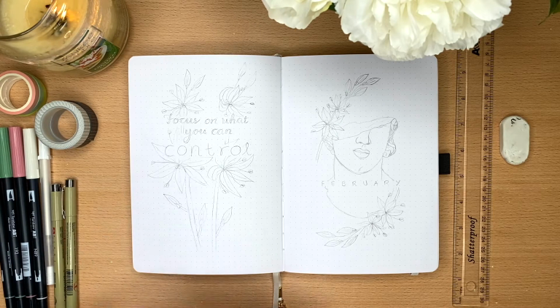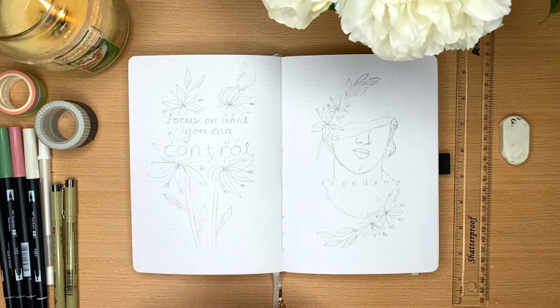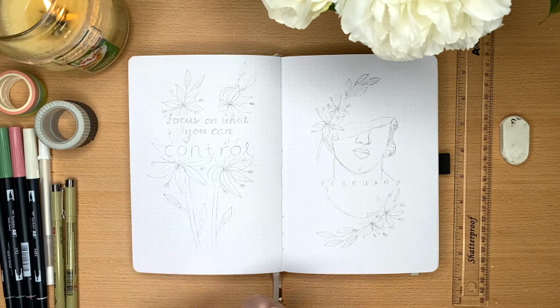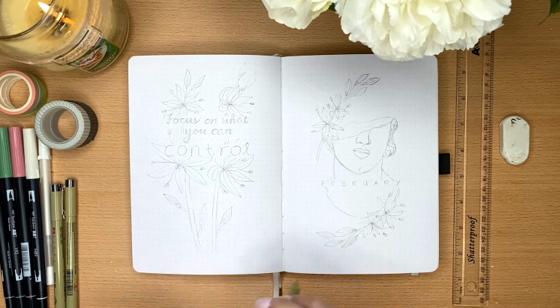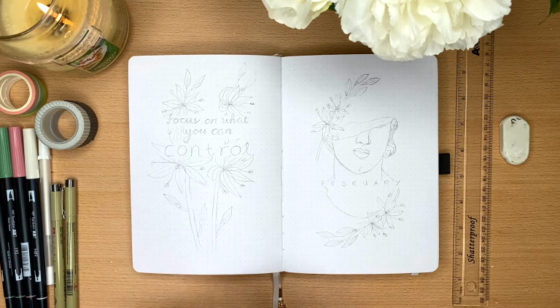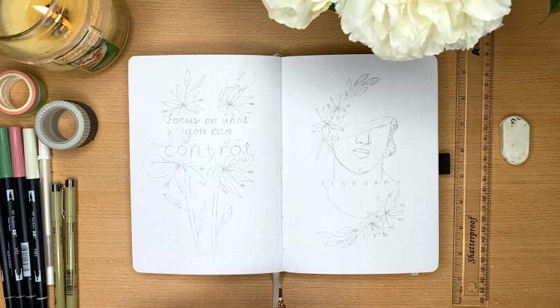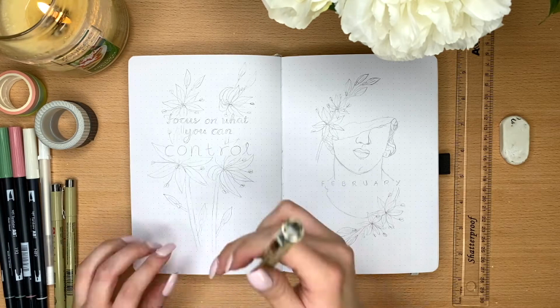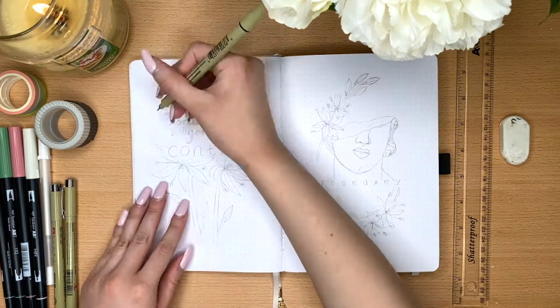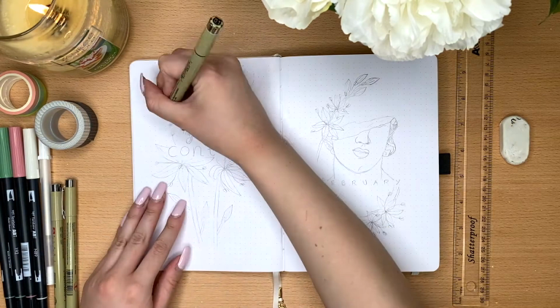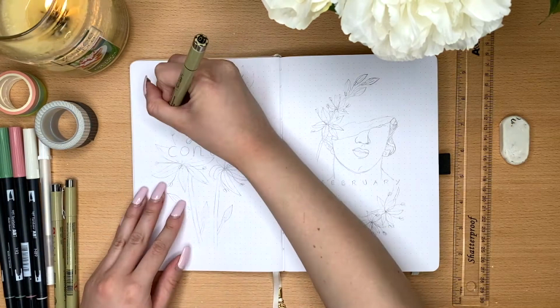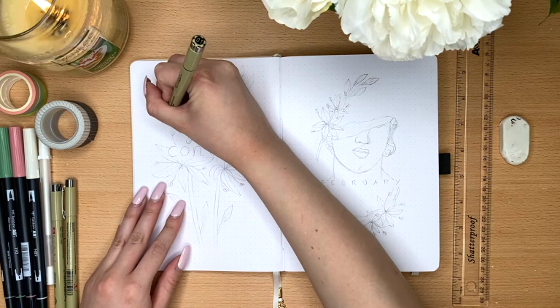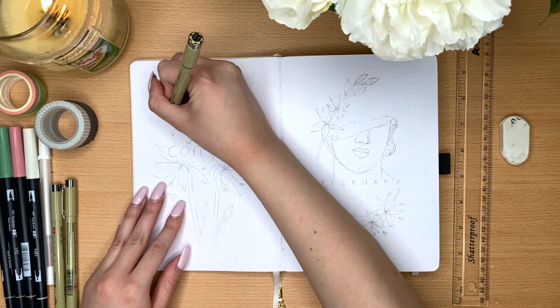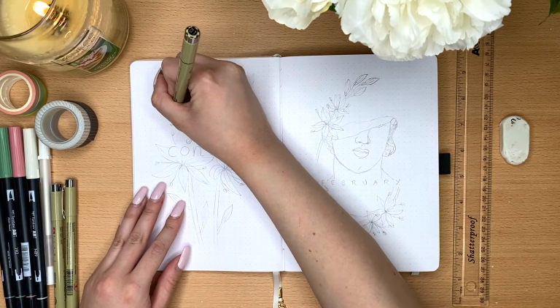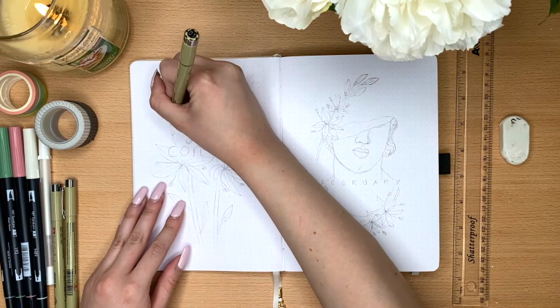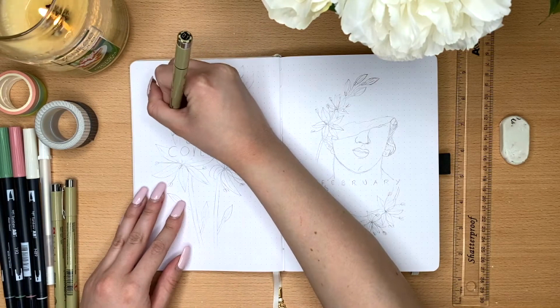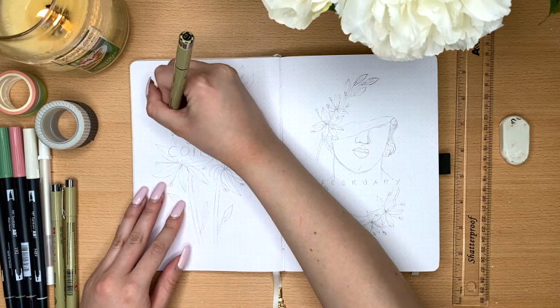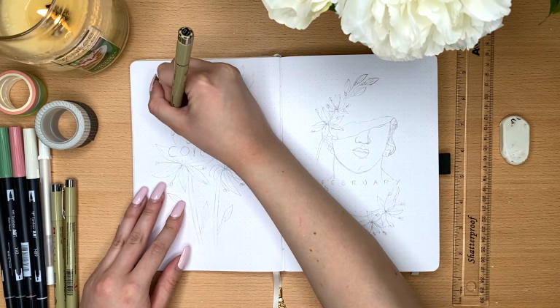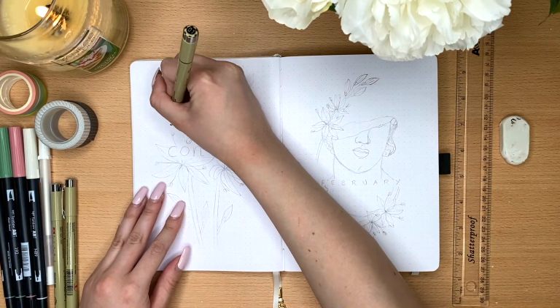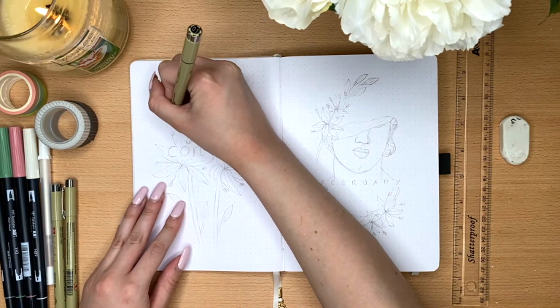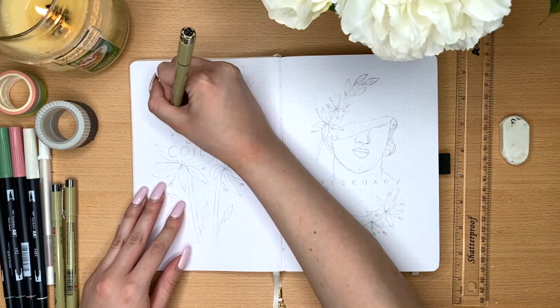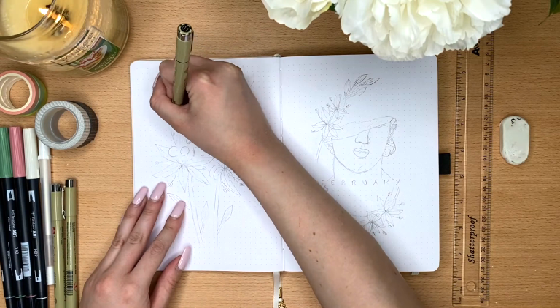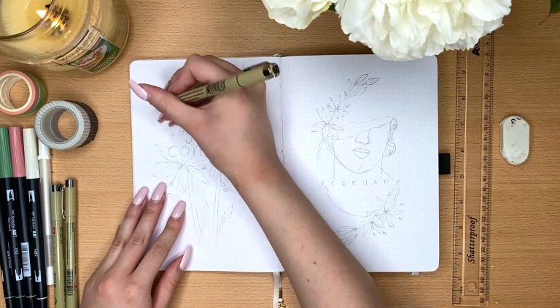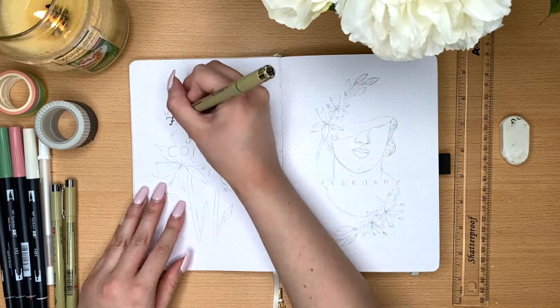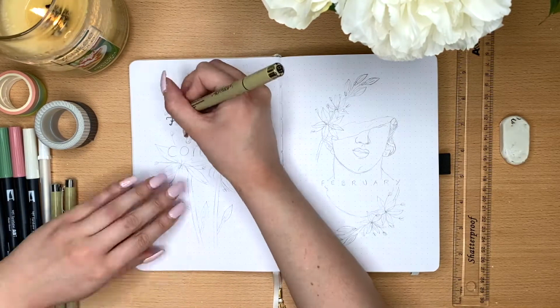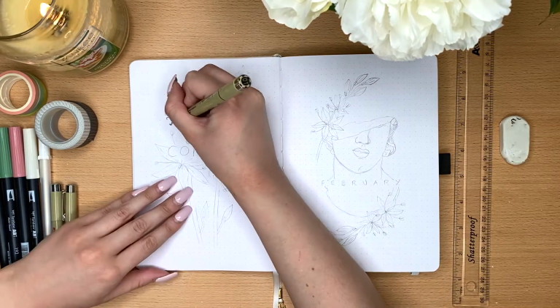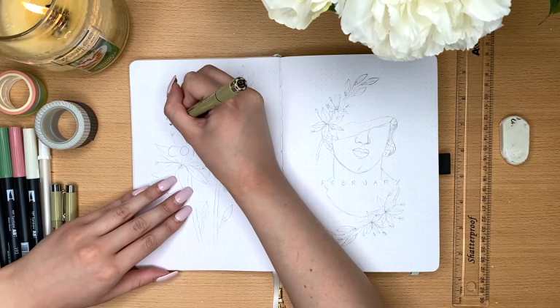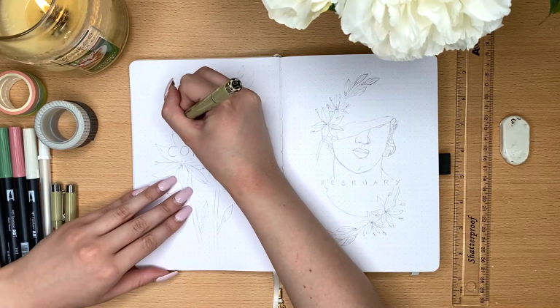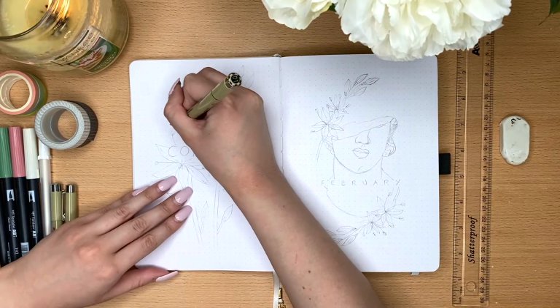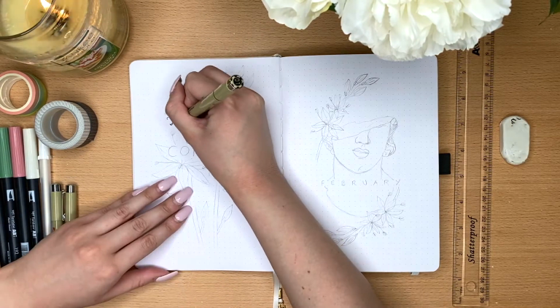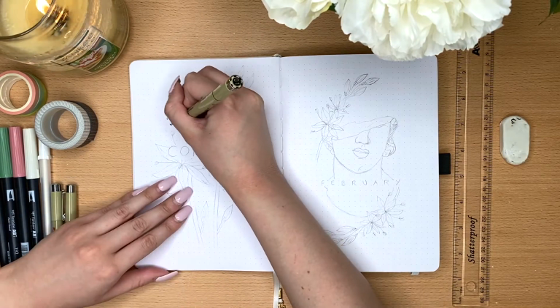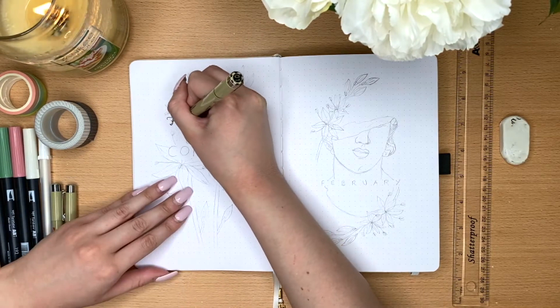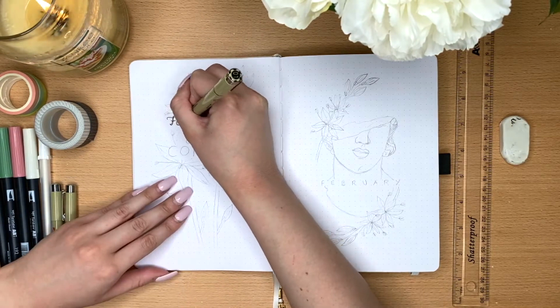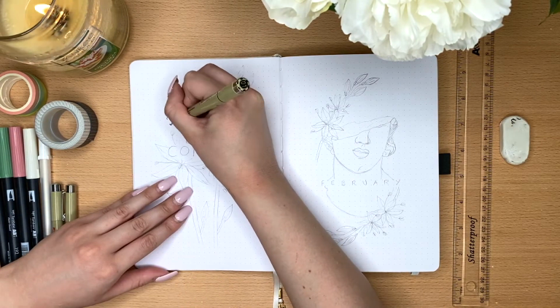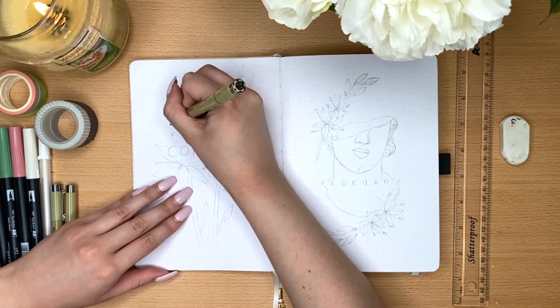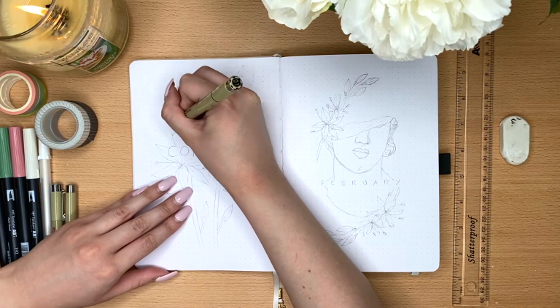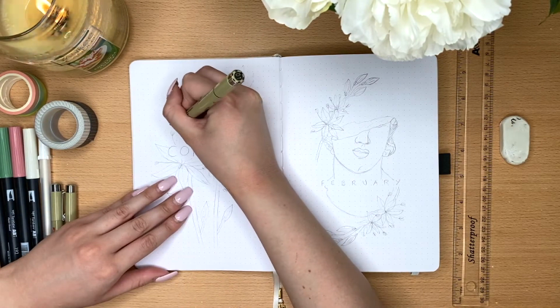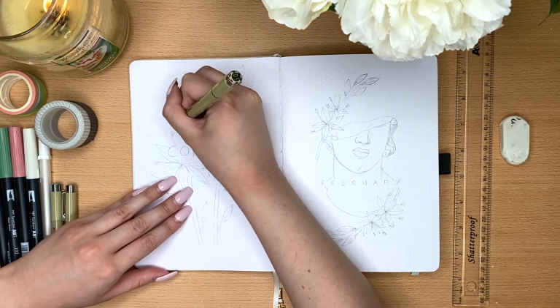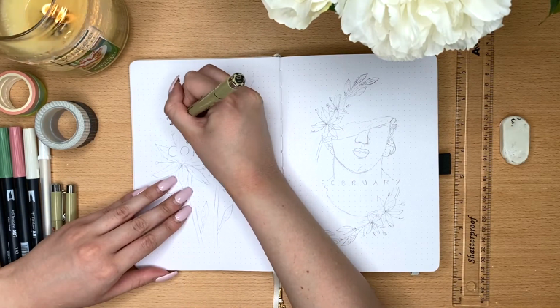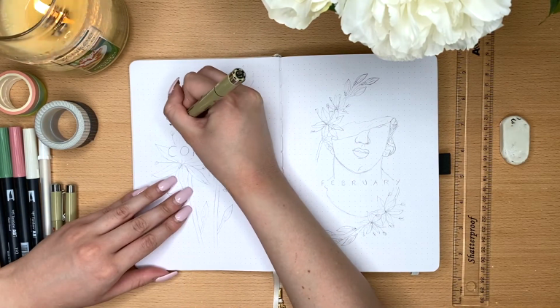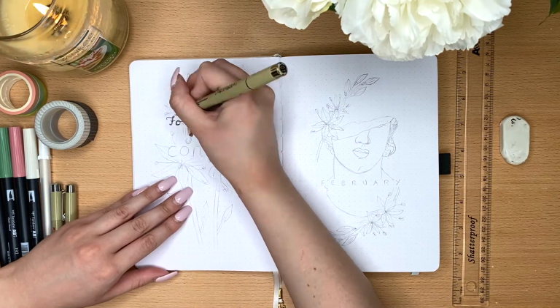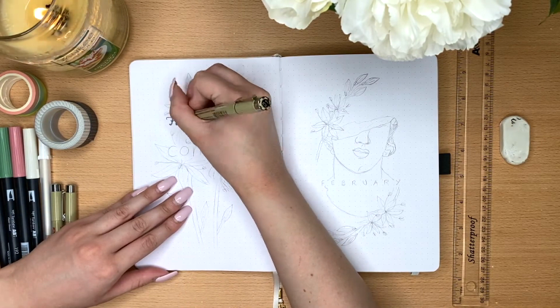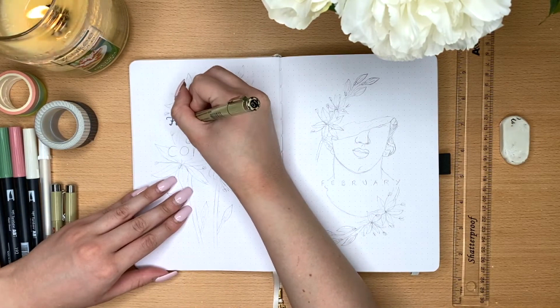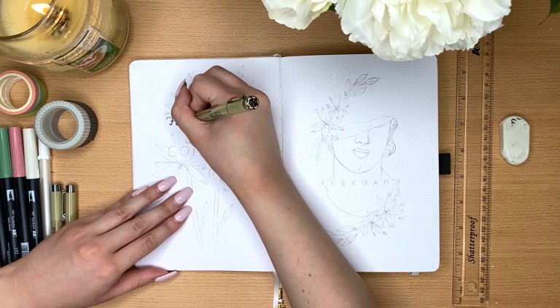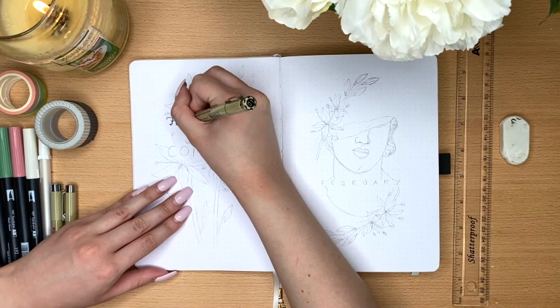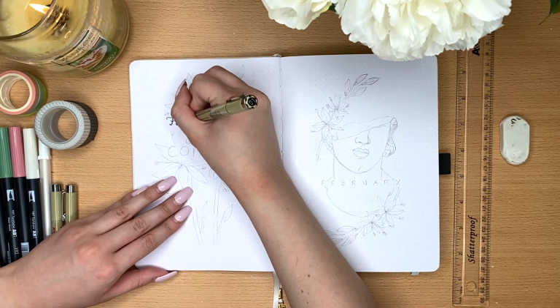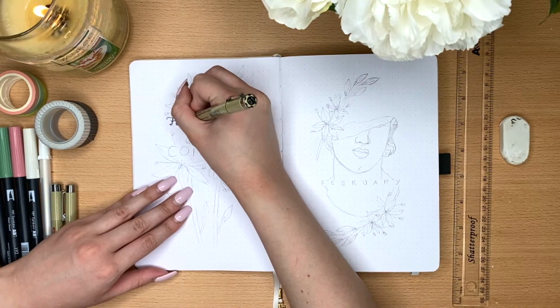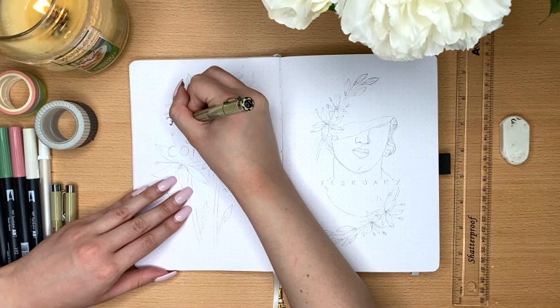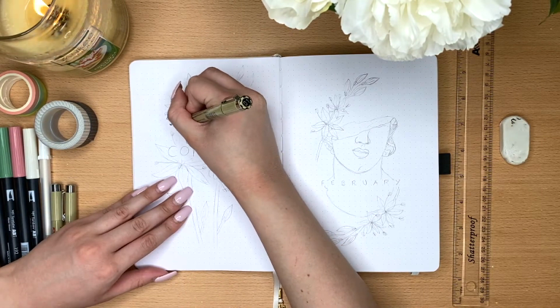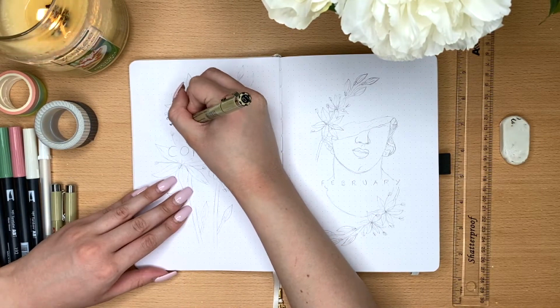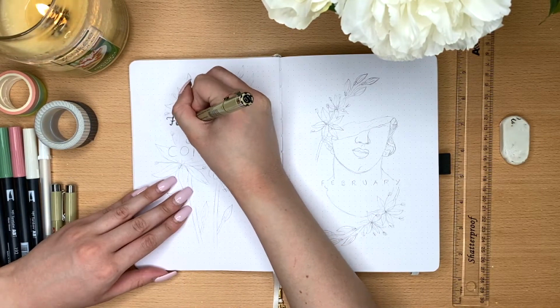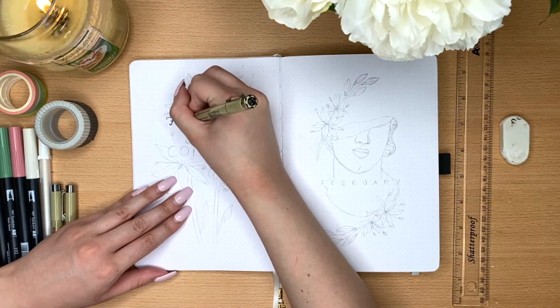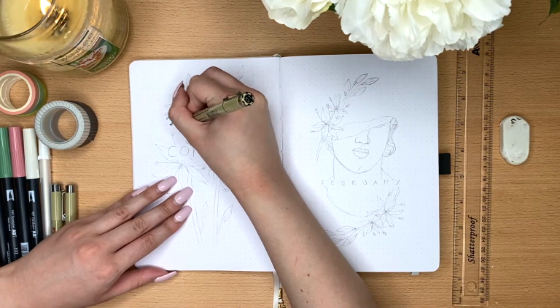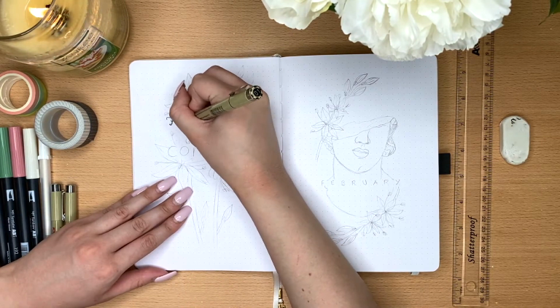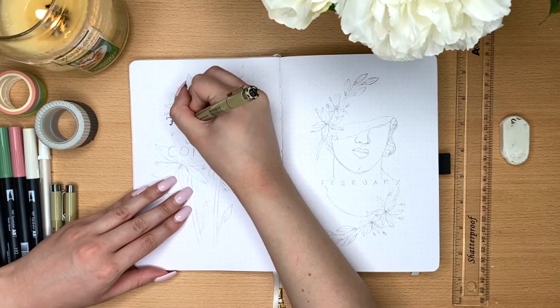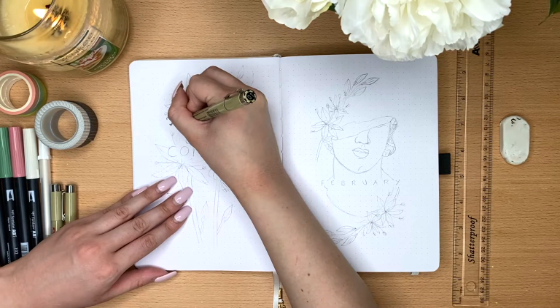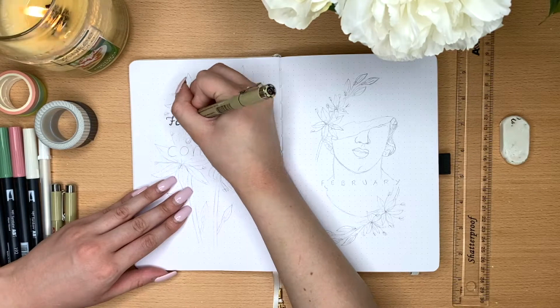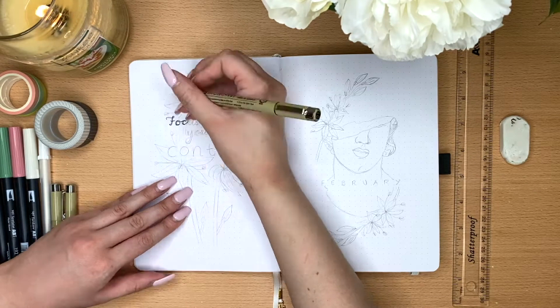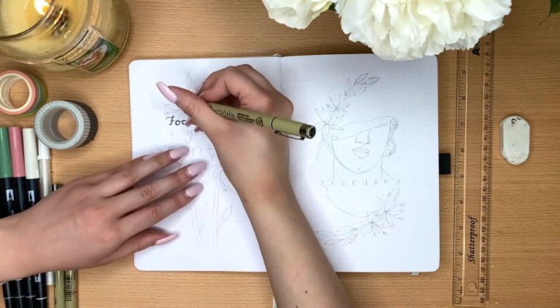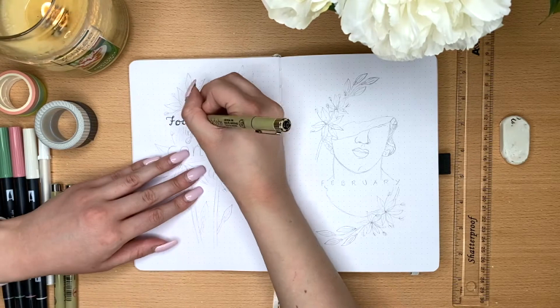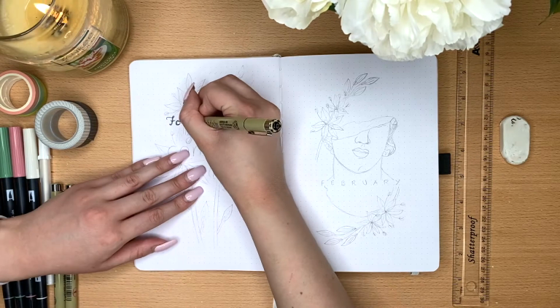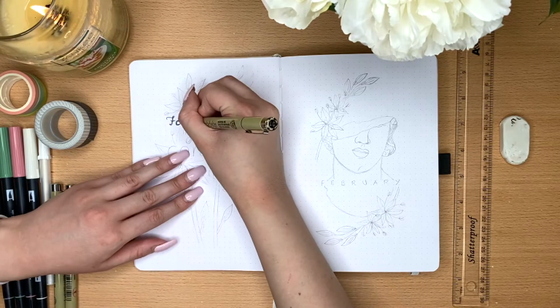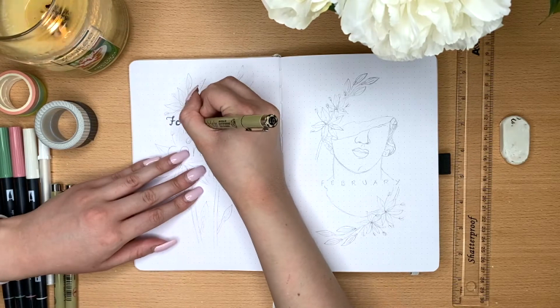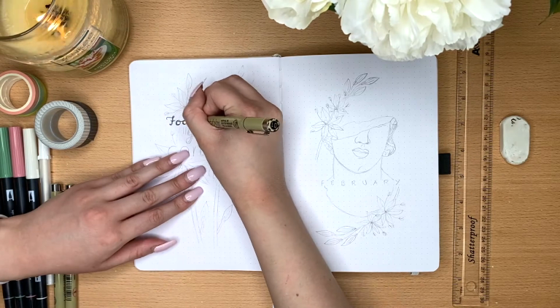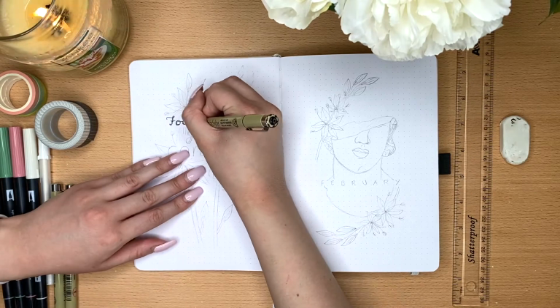Hi, welcome back to my channel. My name is Marisa and today I'm going to be doing a February setup in my bullet journal.